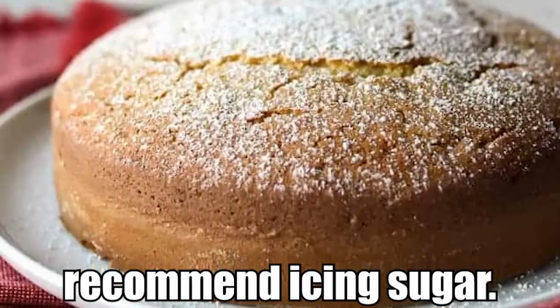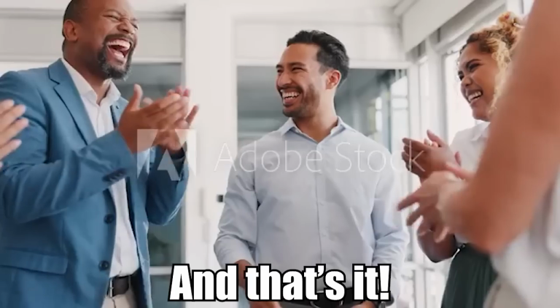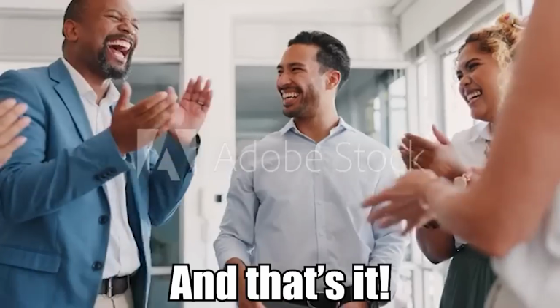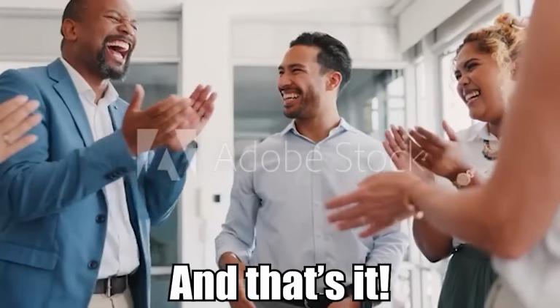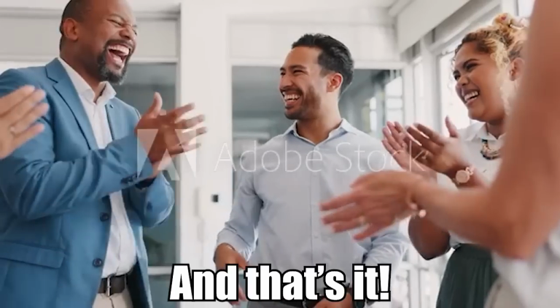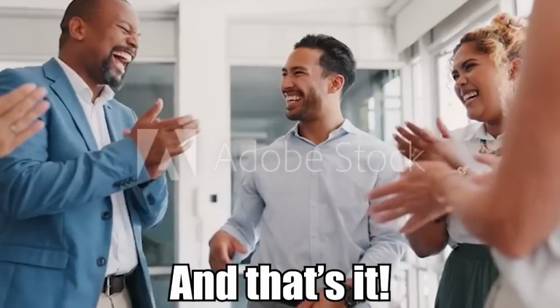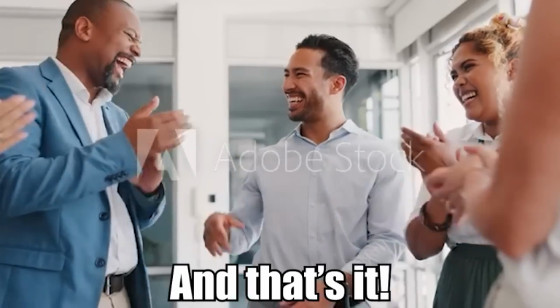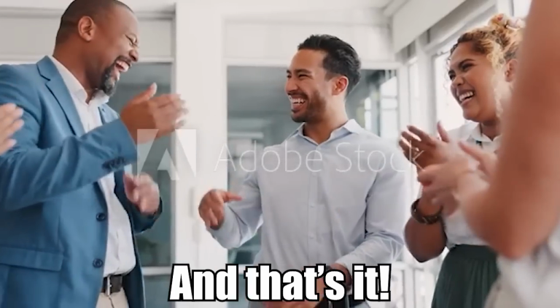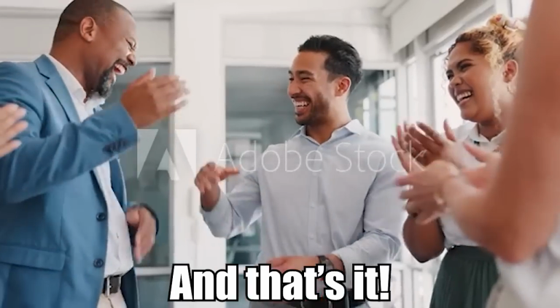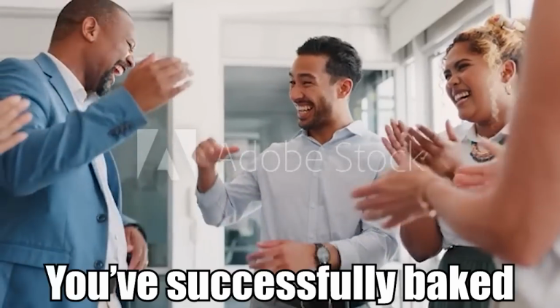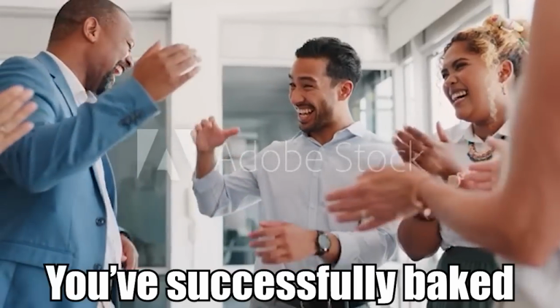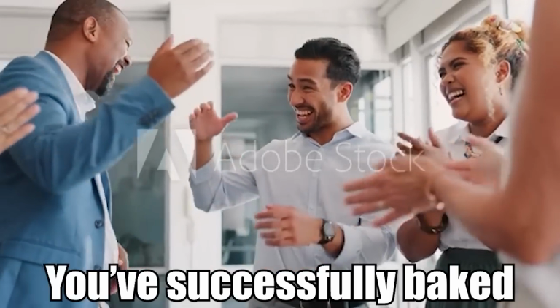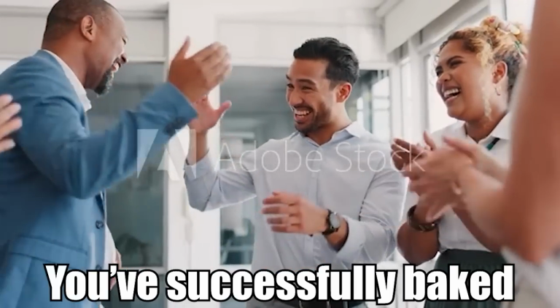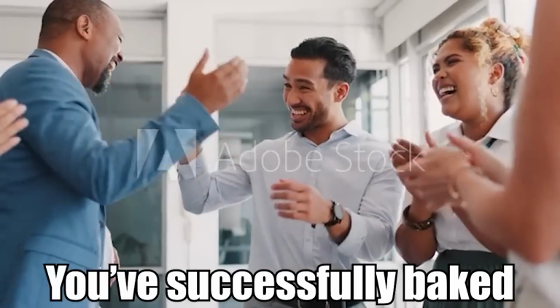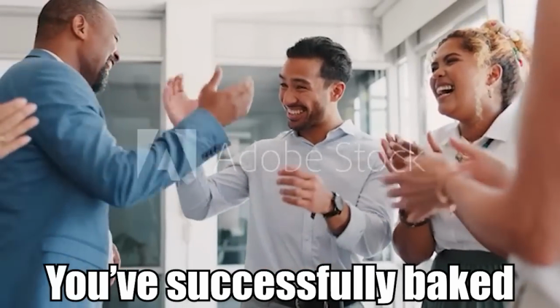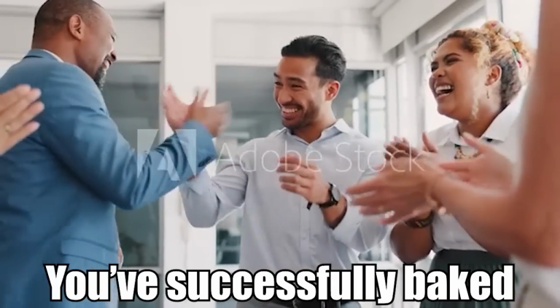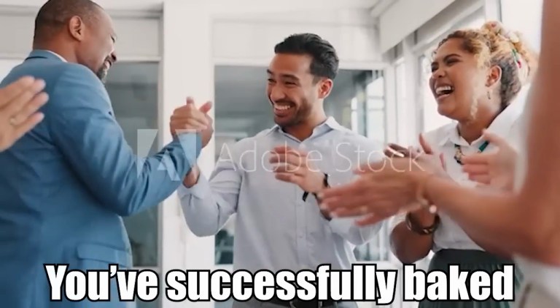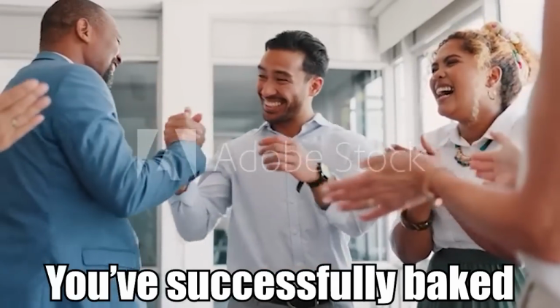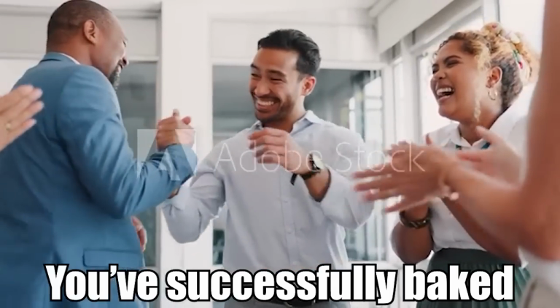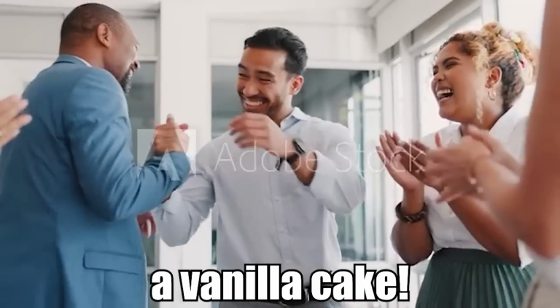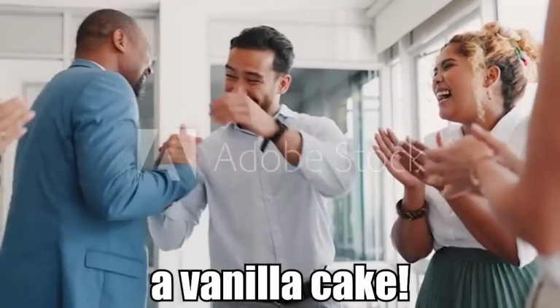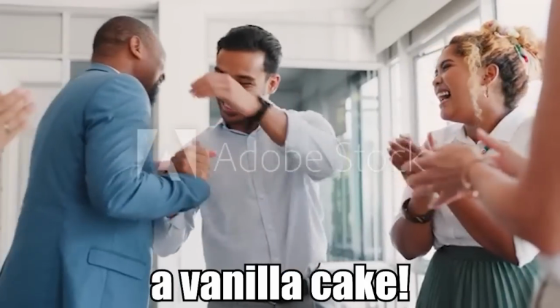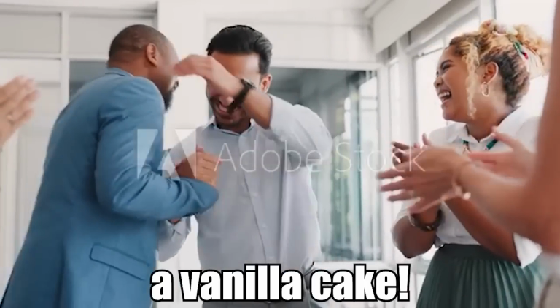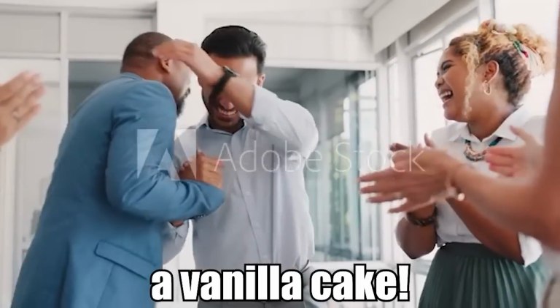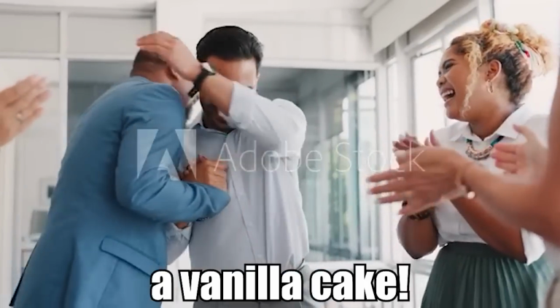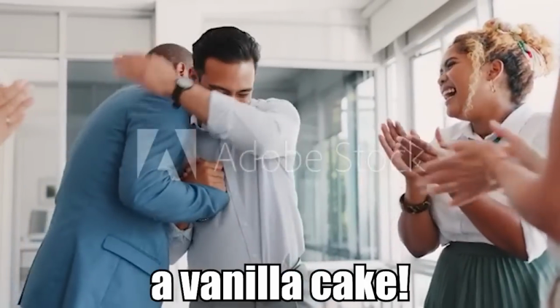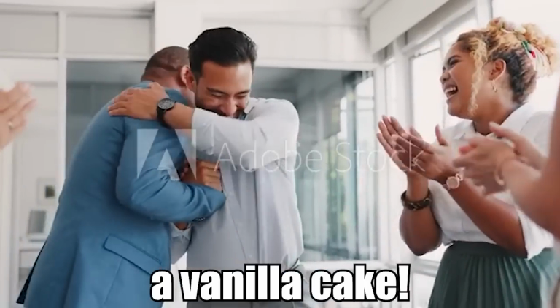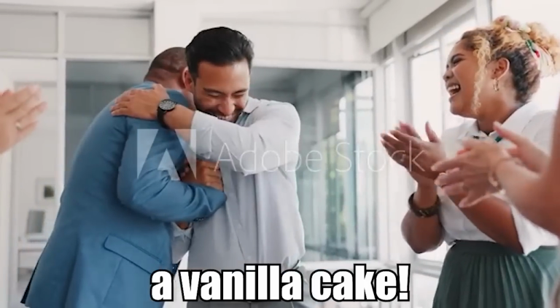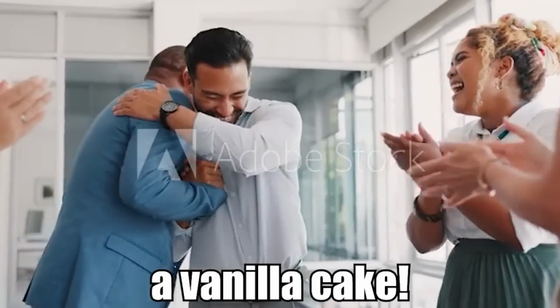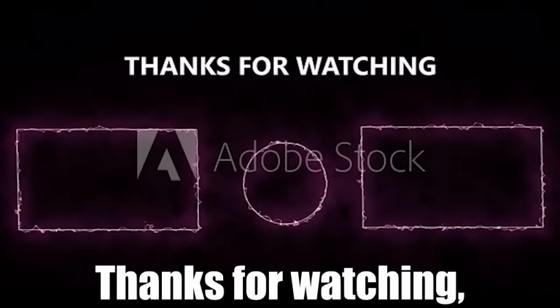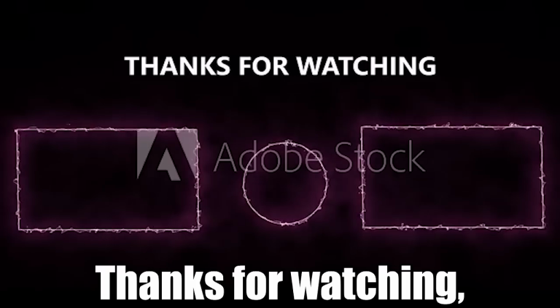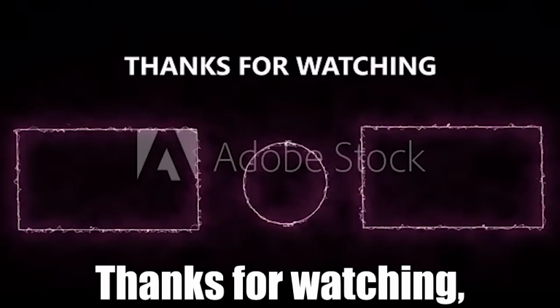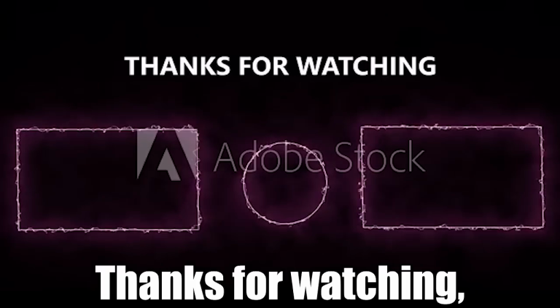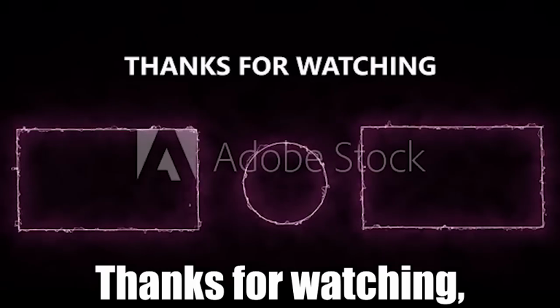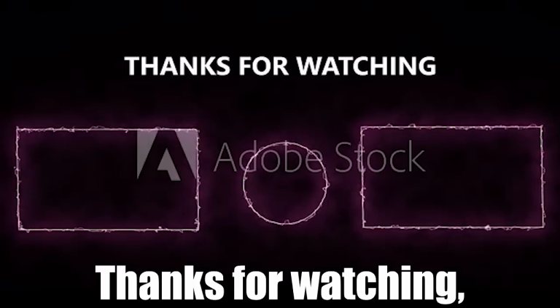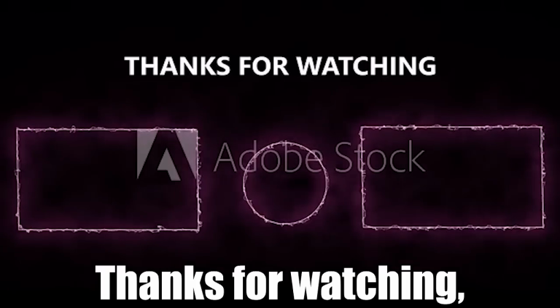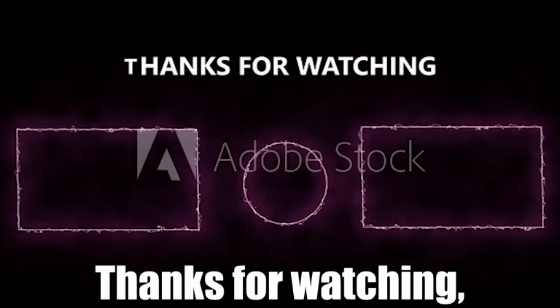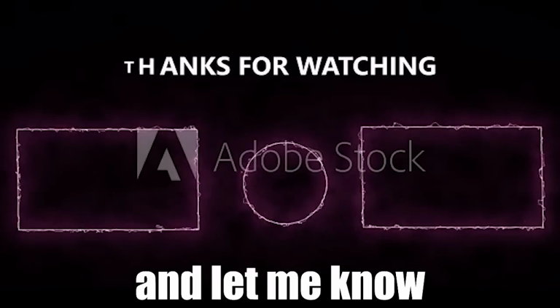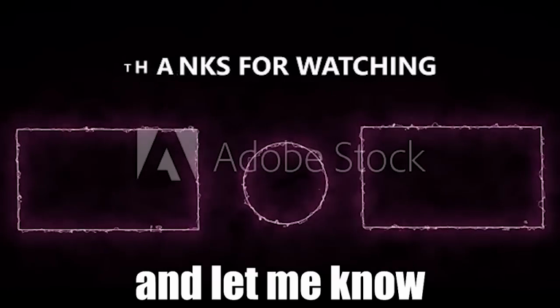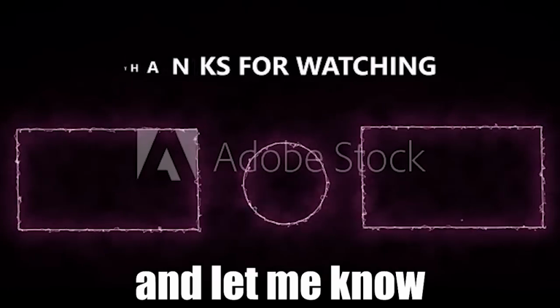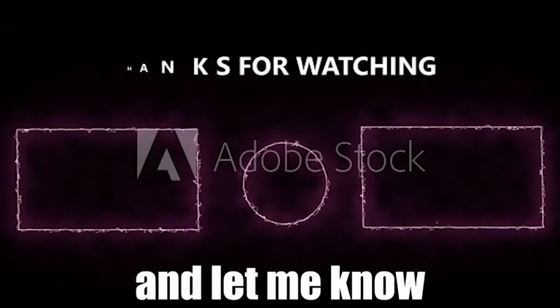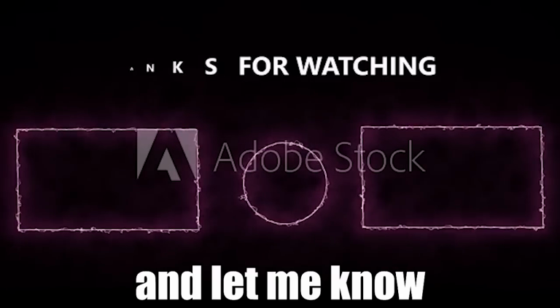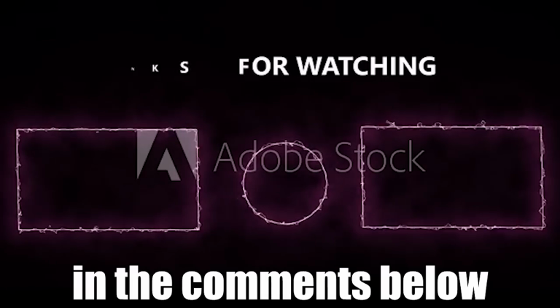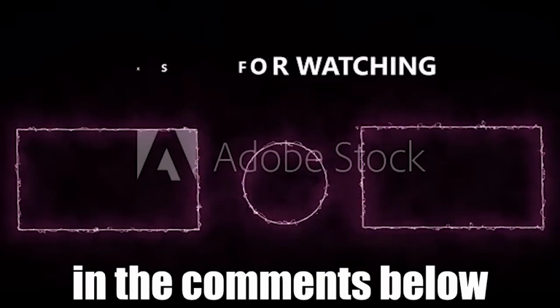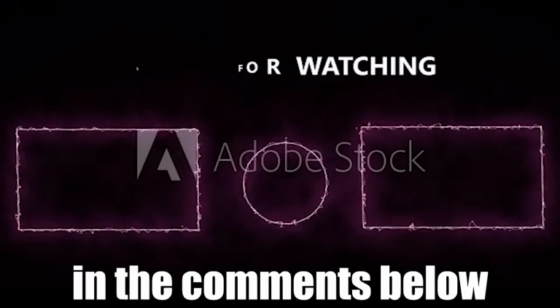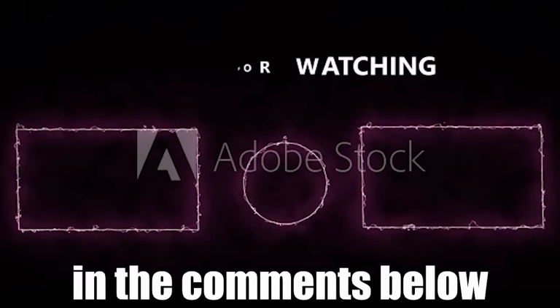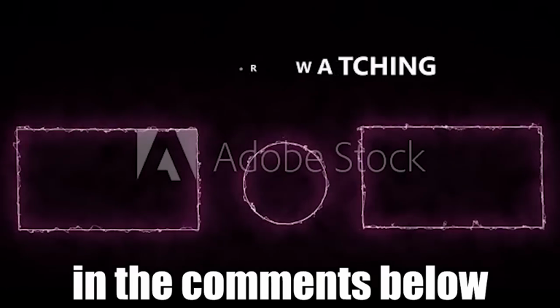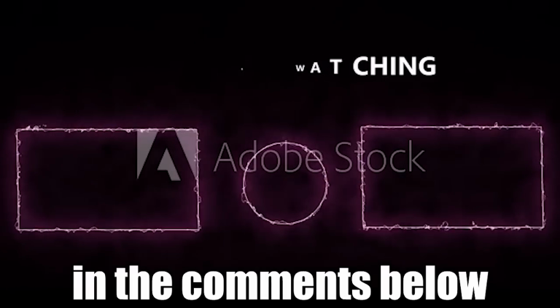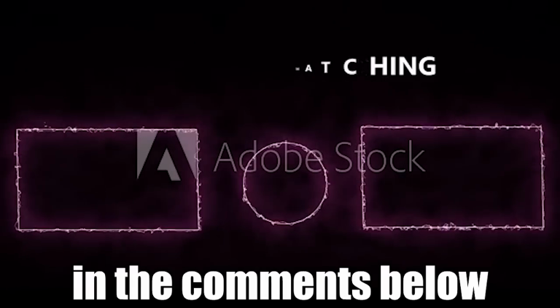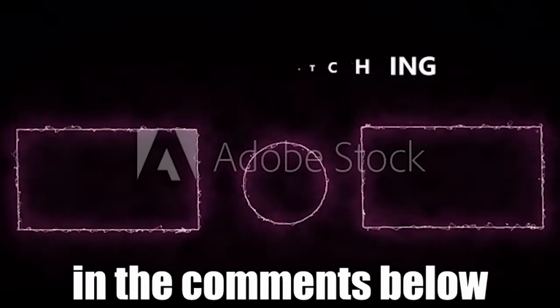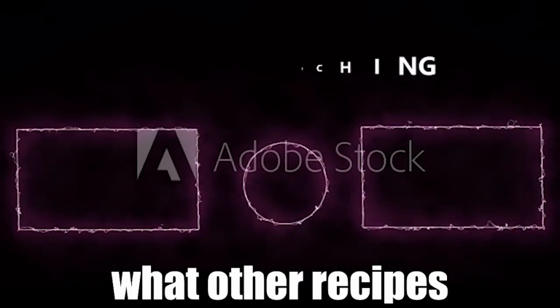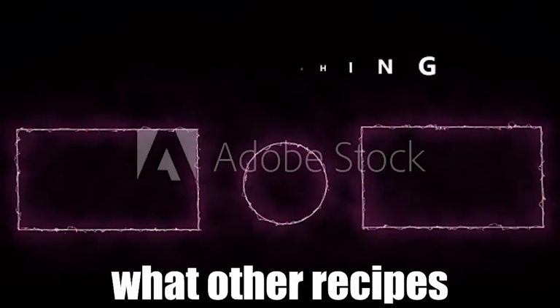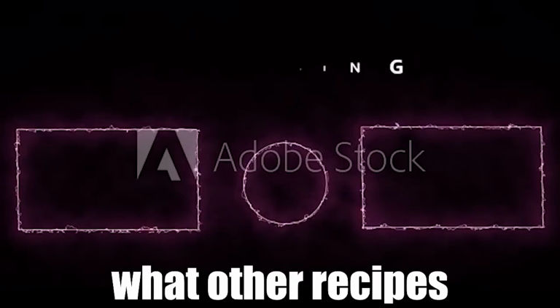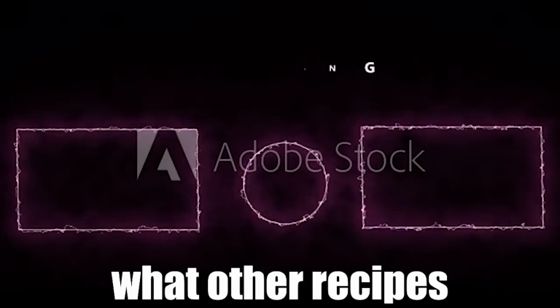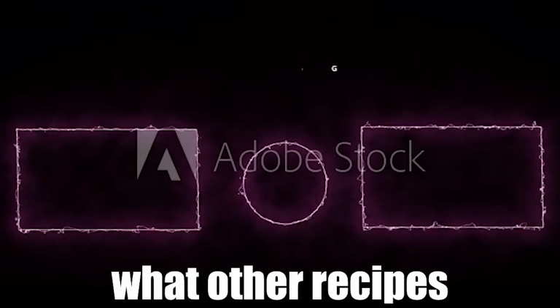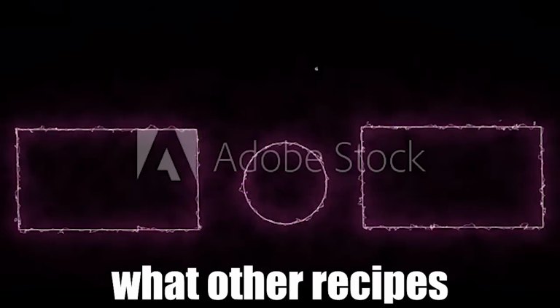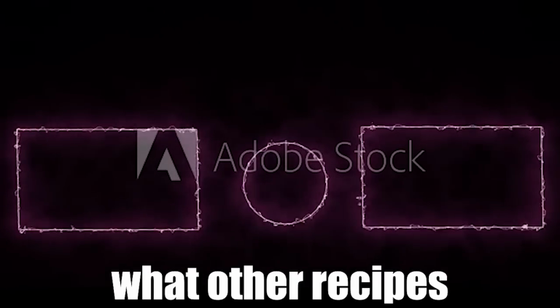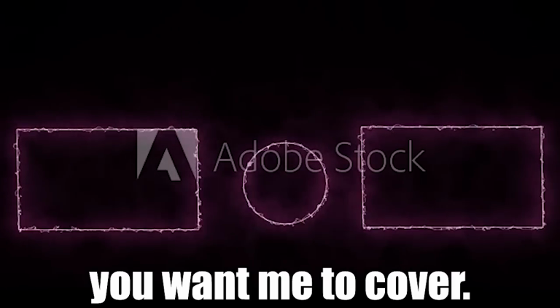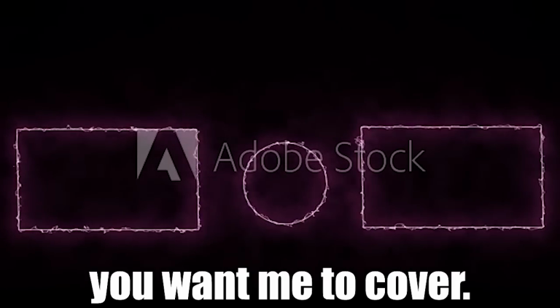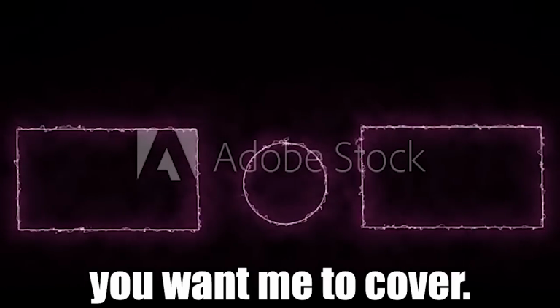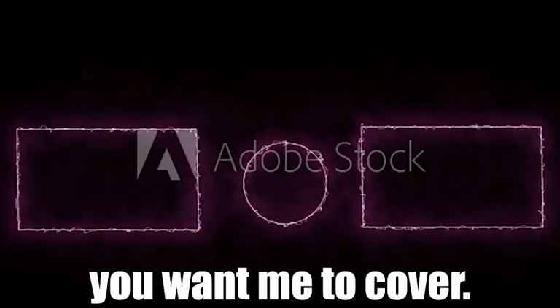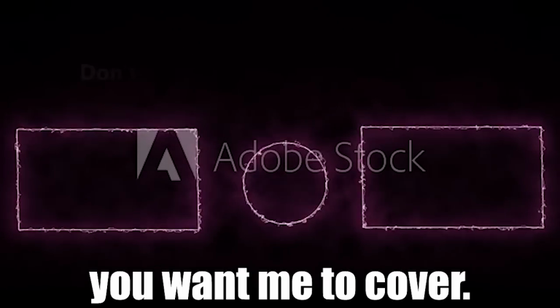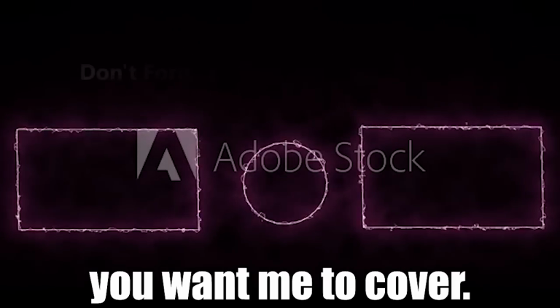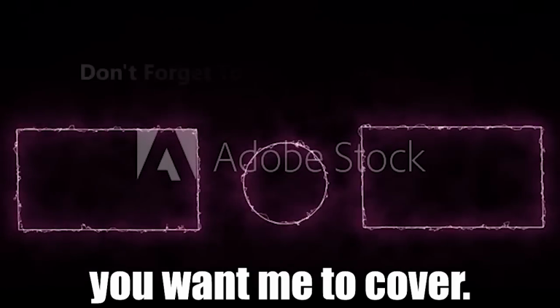And that's it — you've successfully baked a vanilla cake! Thanks for watching, and let me know in the comments below what other recipes you want me to cover.